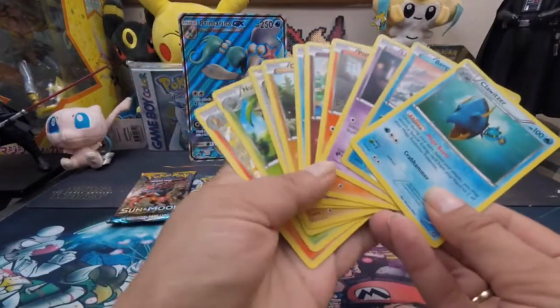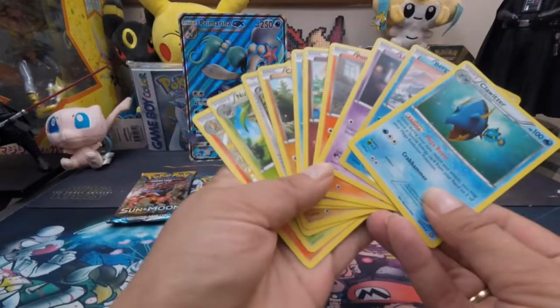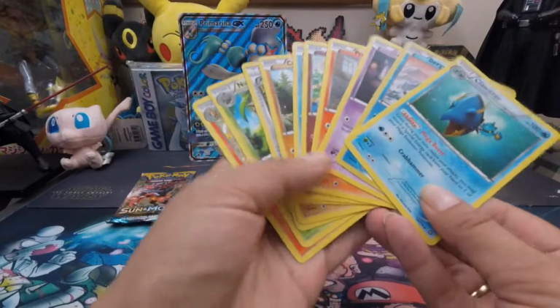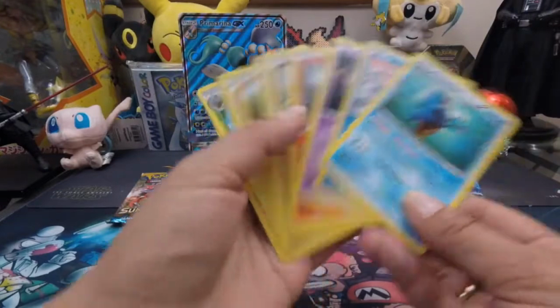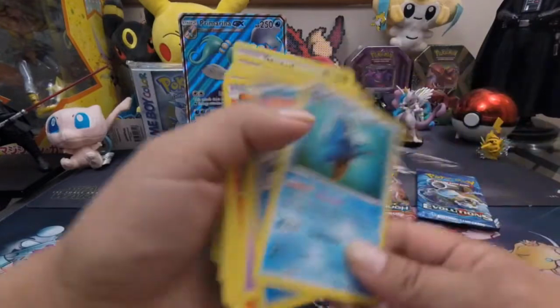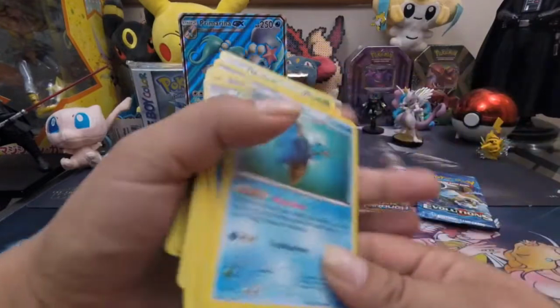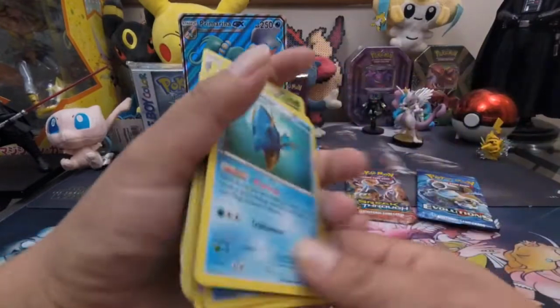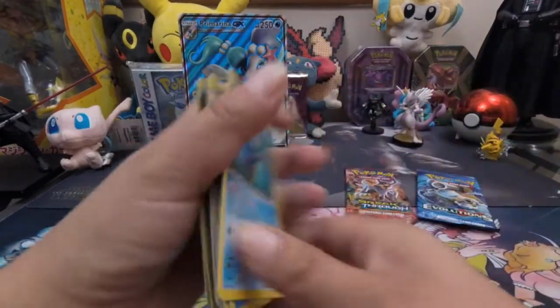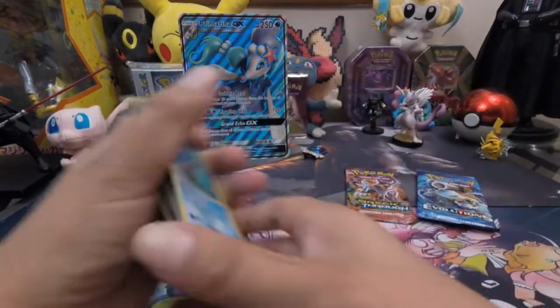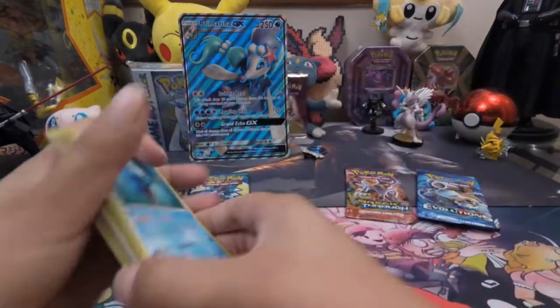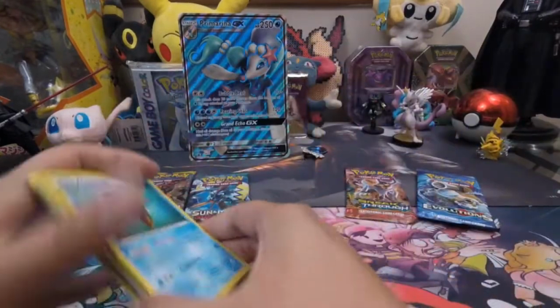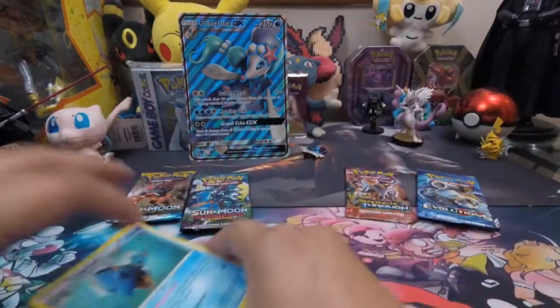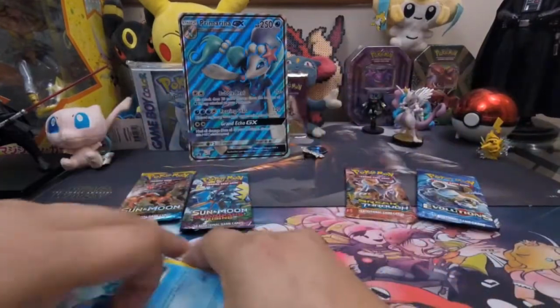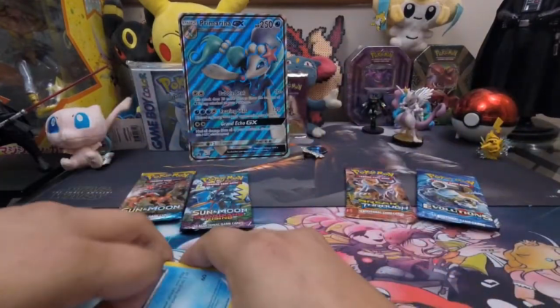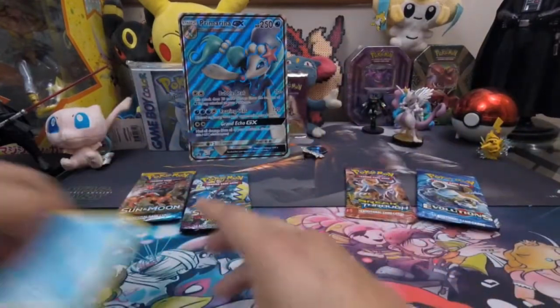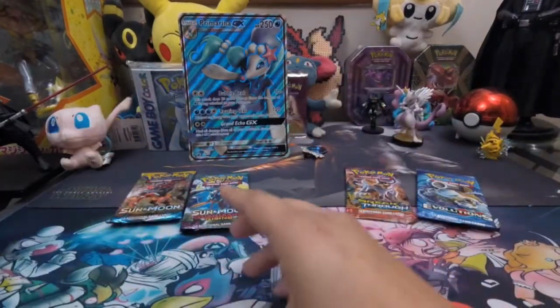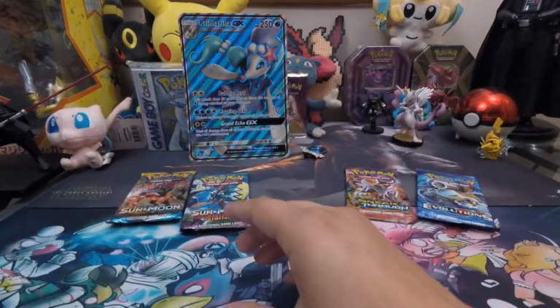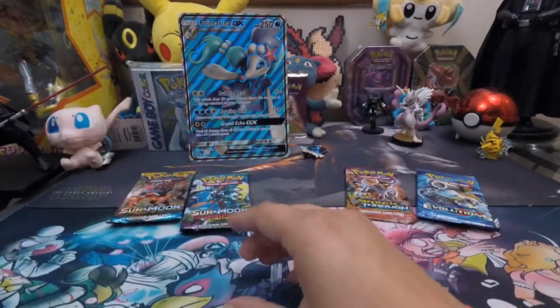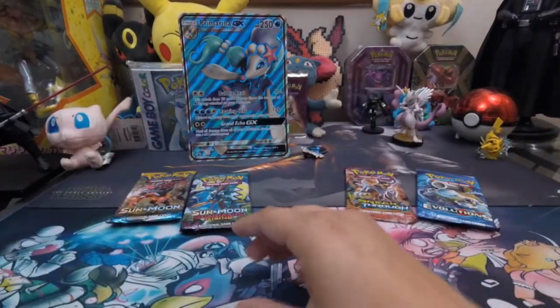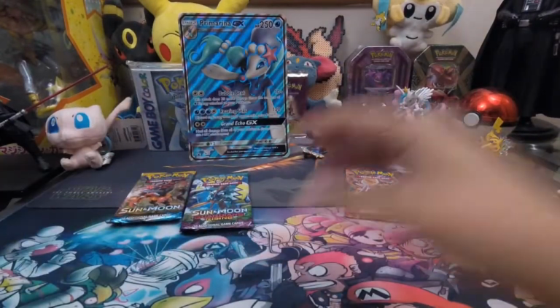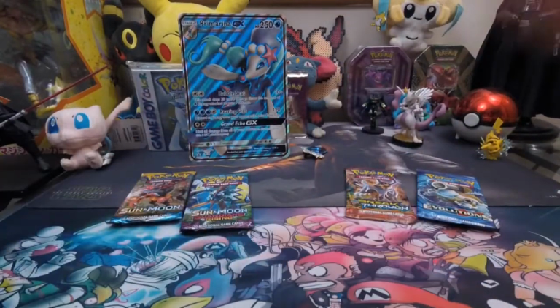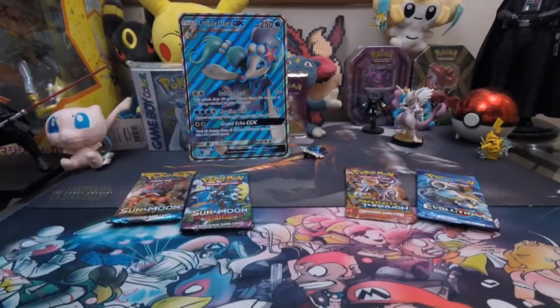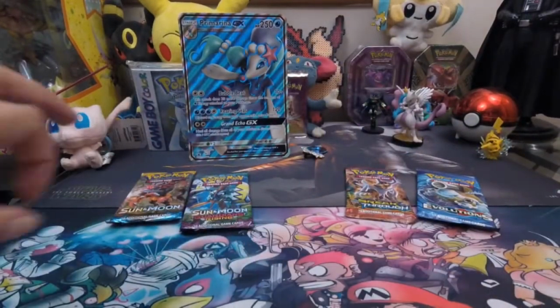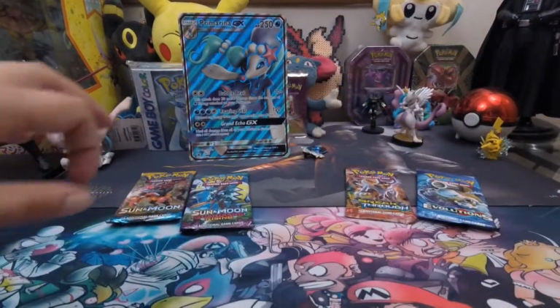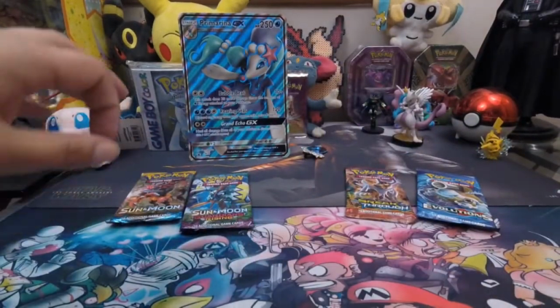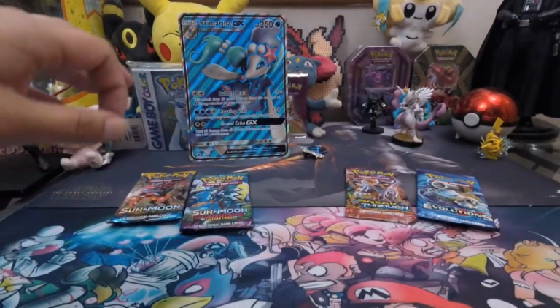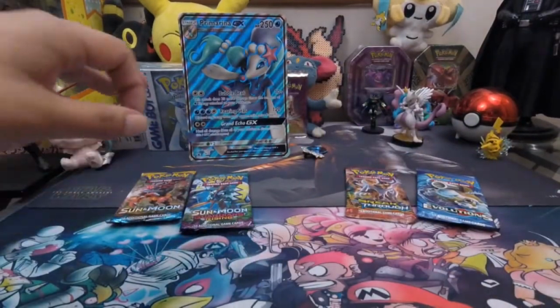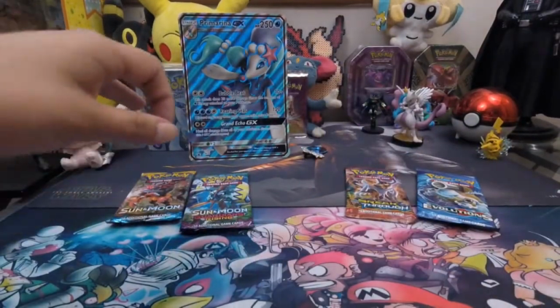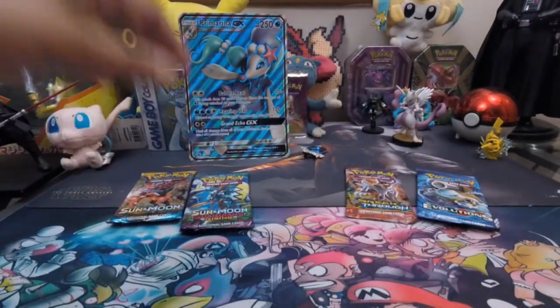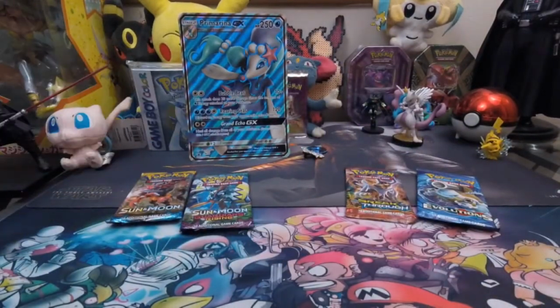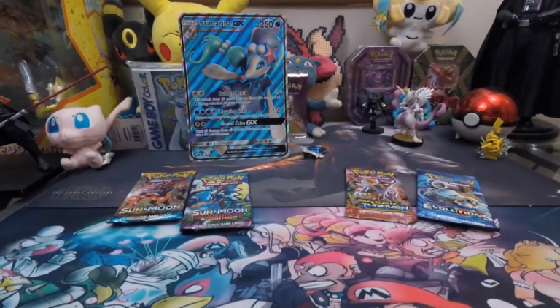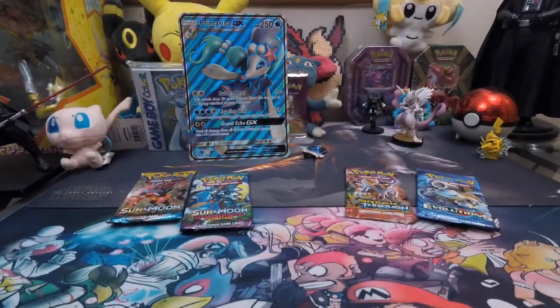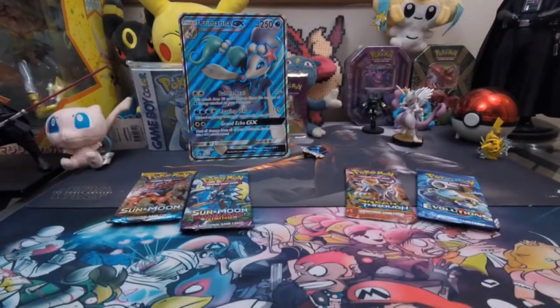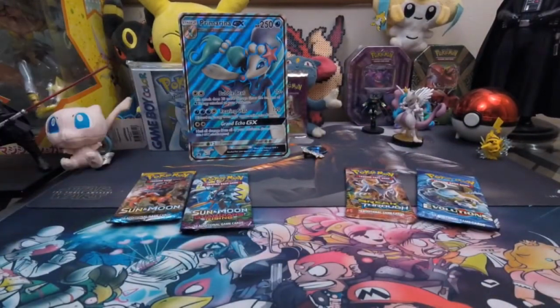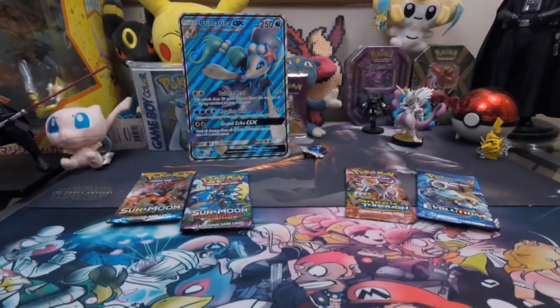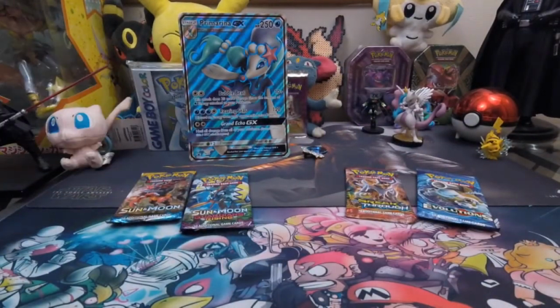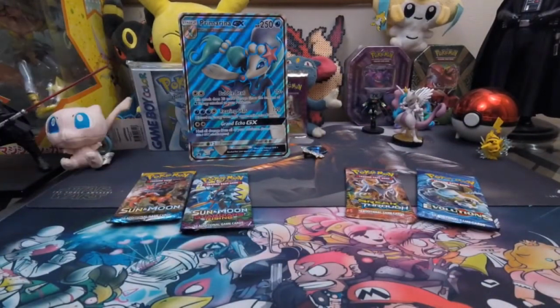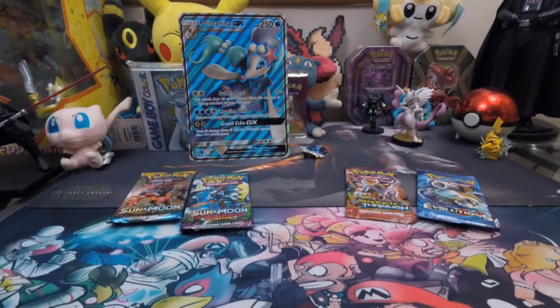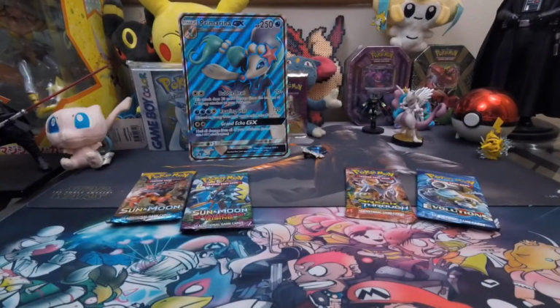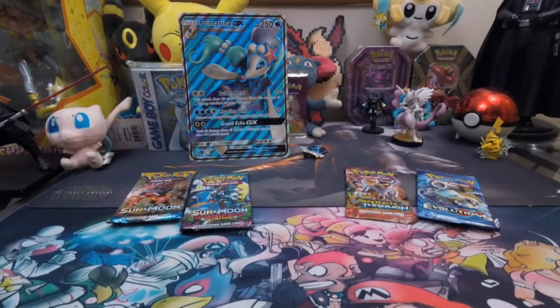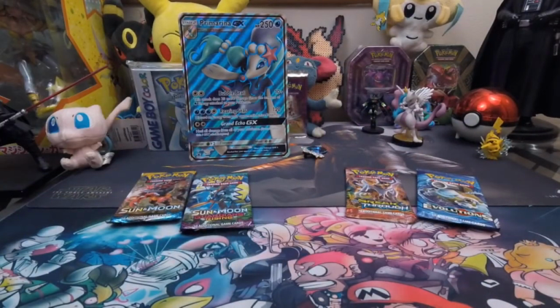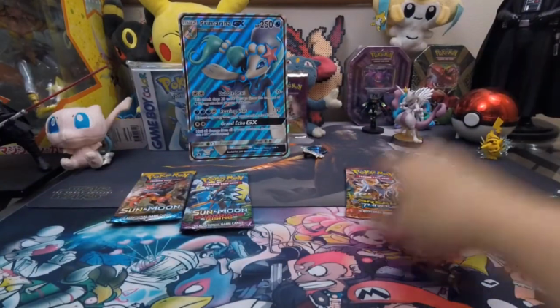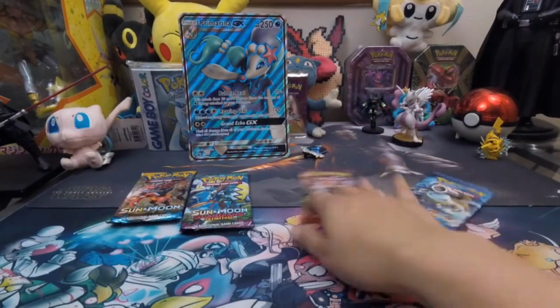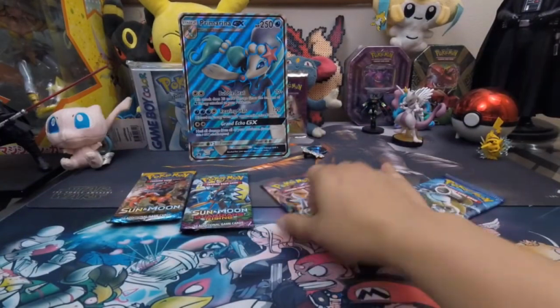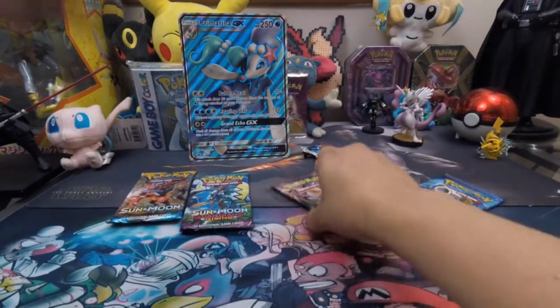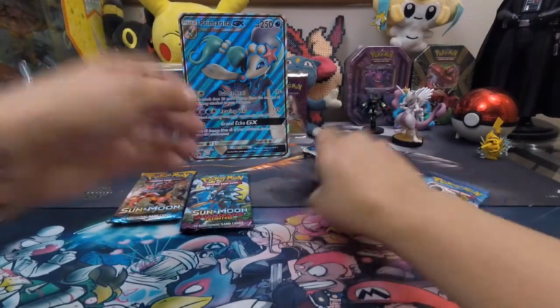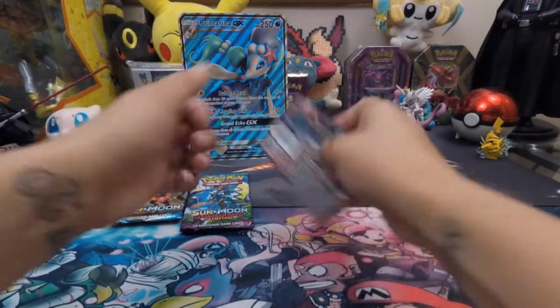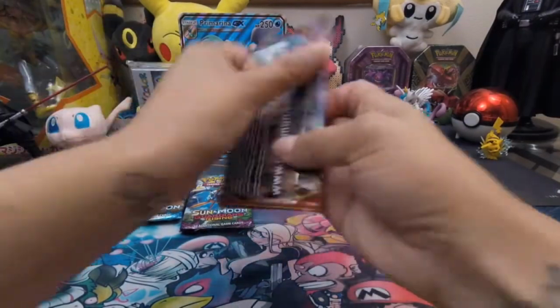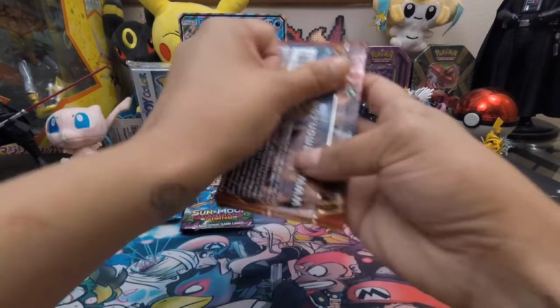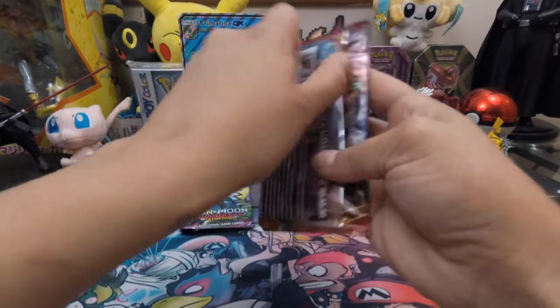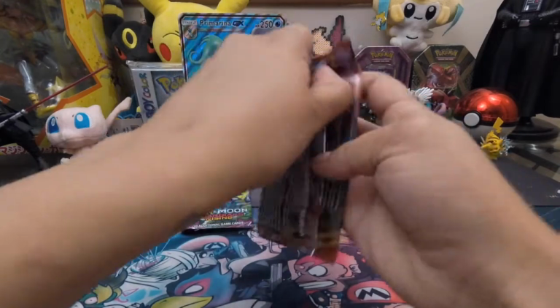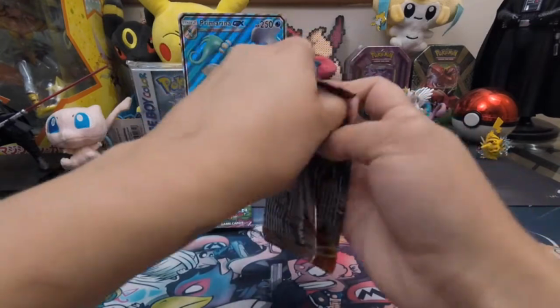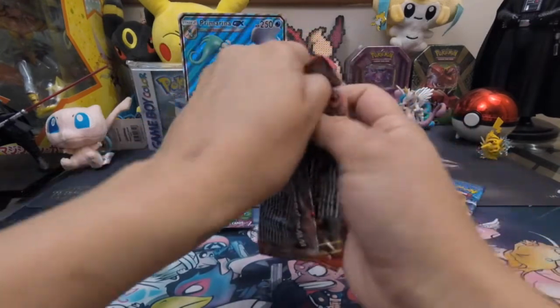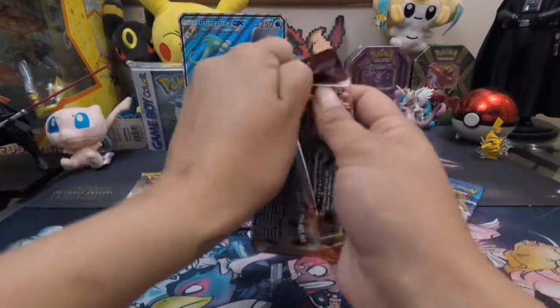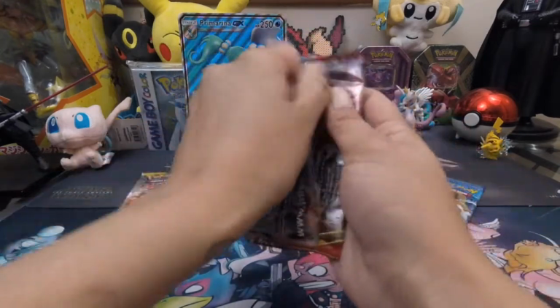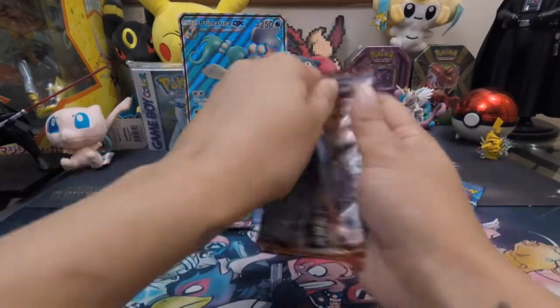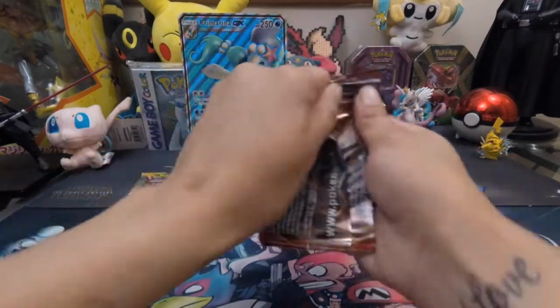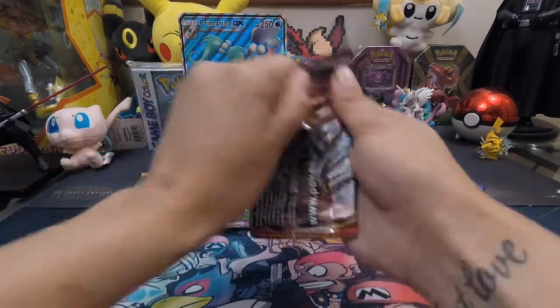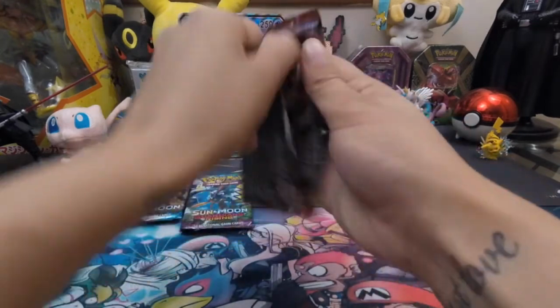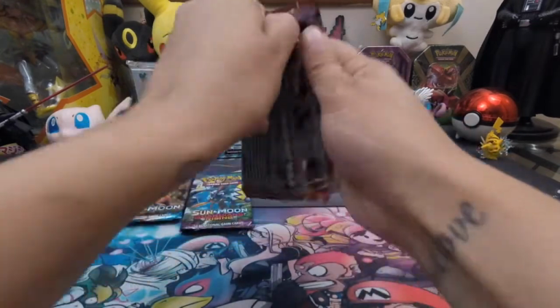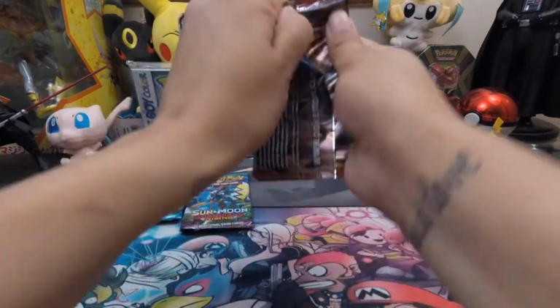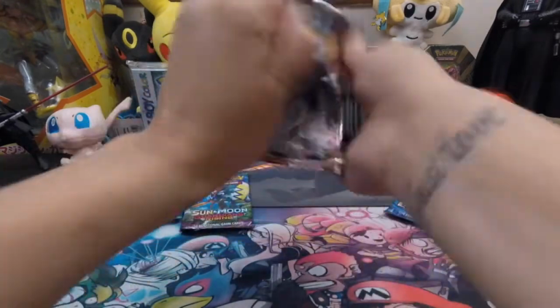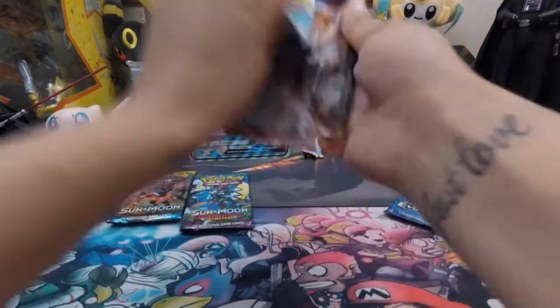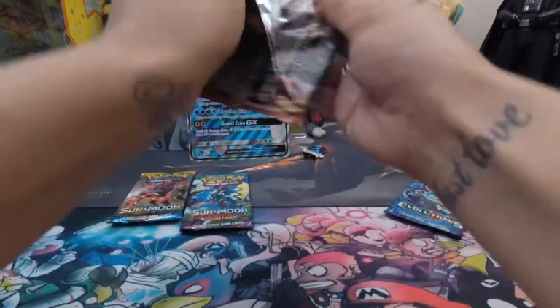You guys are probably like, what is she doing? That was not Sun and Moon called Winter — I accidentally threw it to the front like it was an energy. We'll get into Breakthroughs — it's only three to the front, no energy.